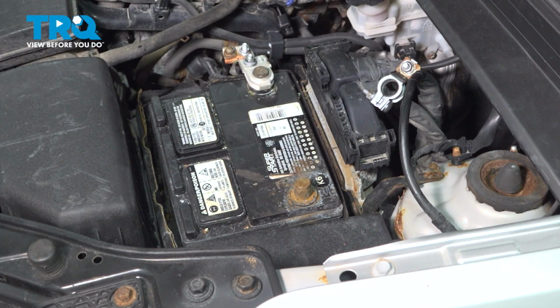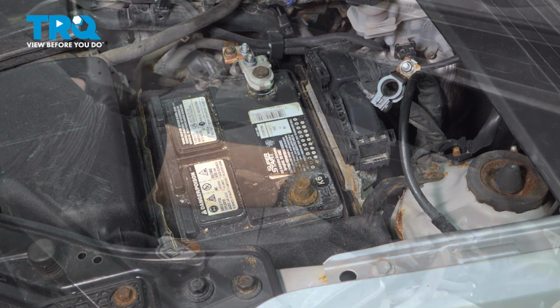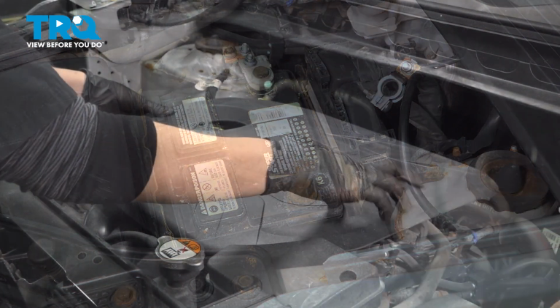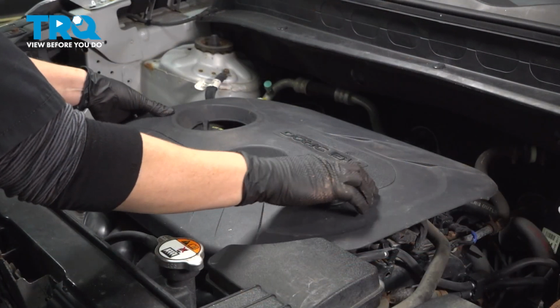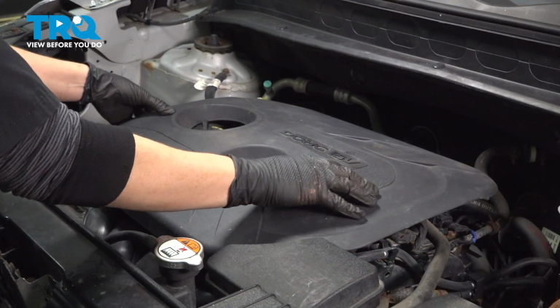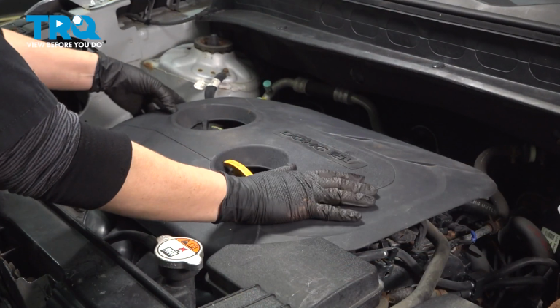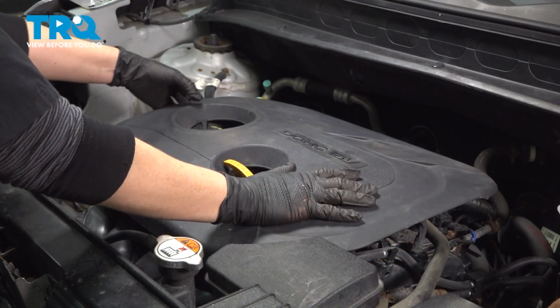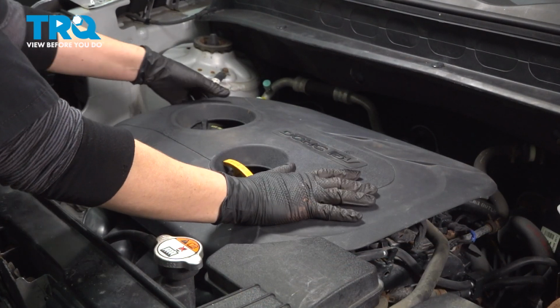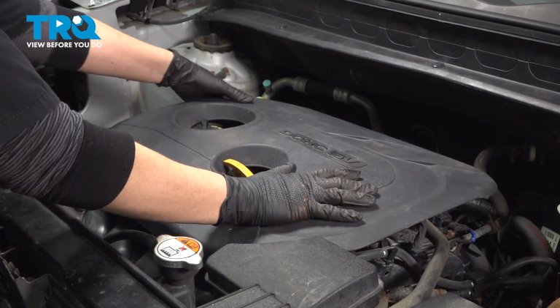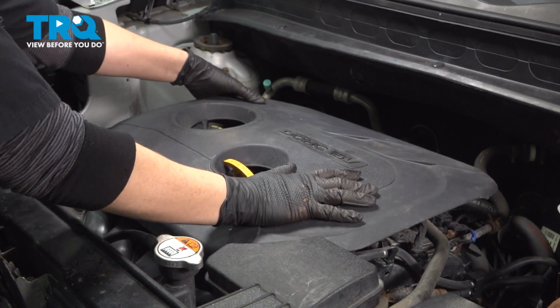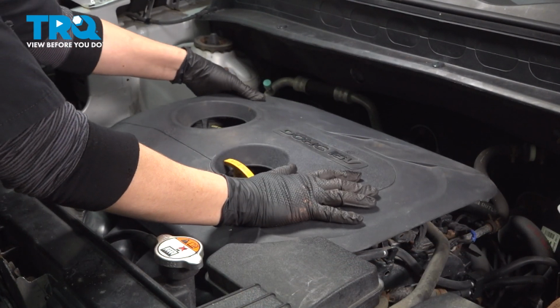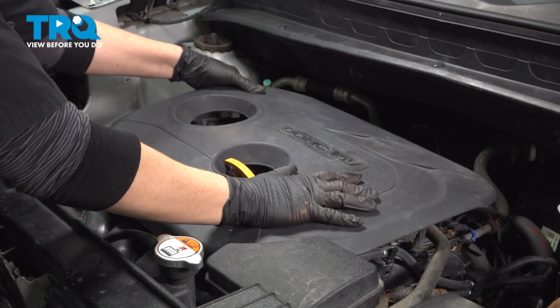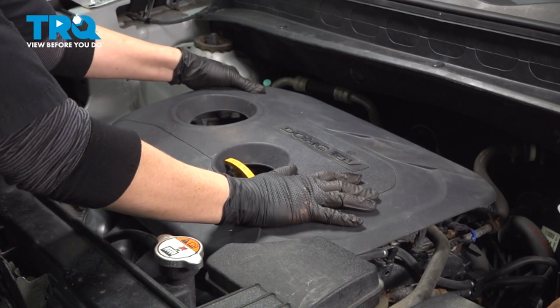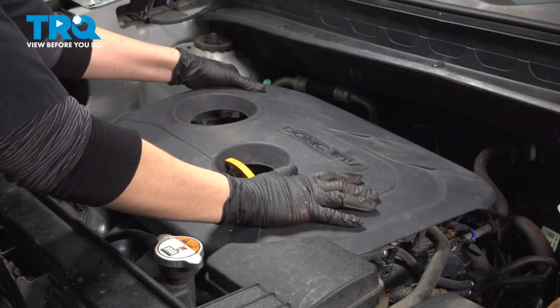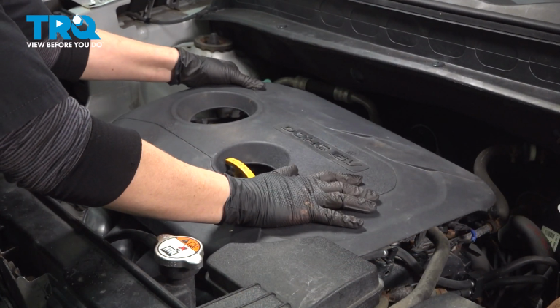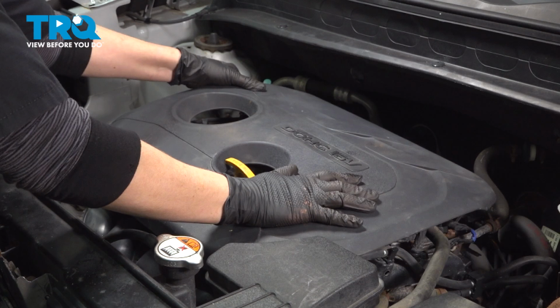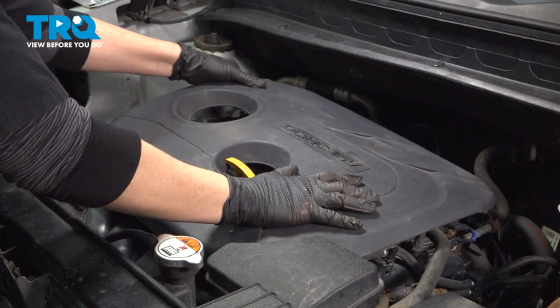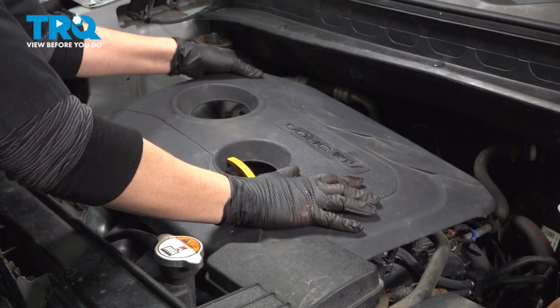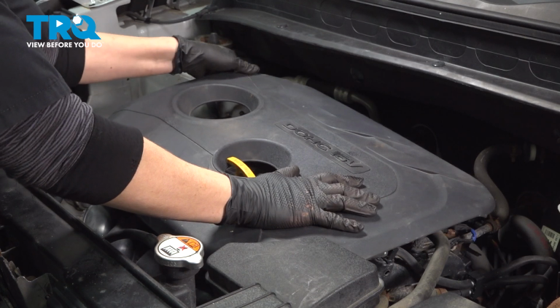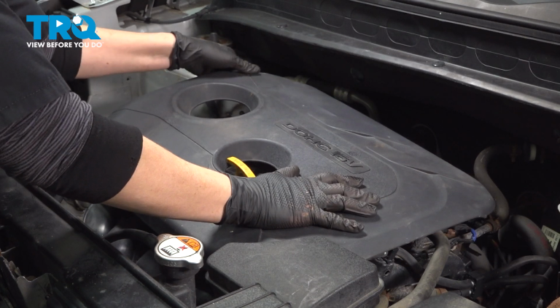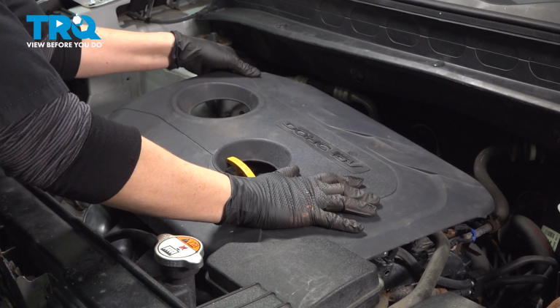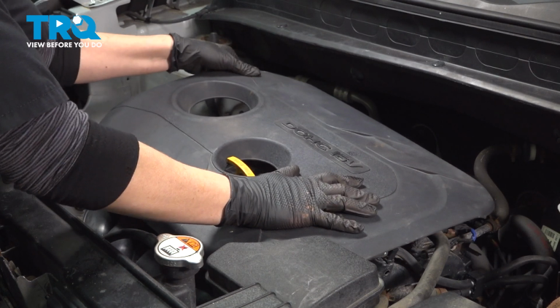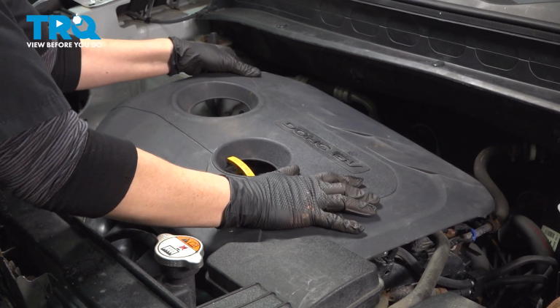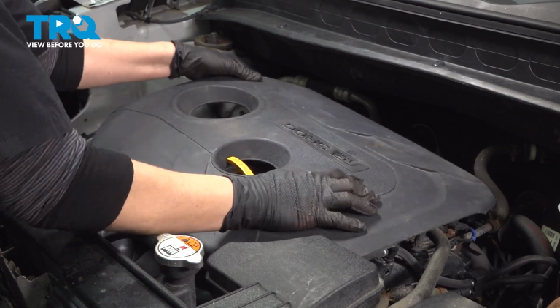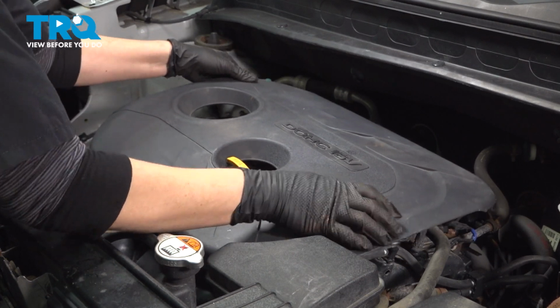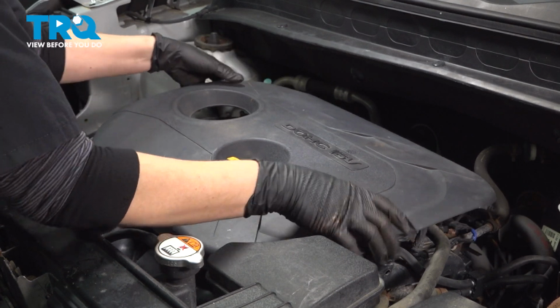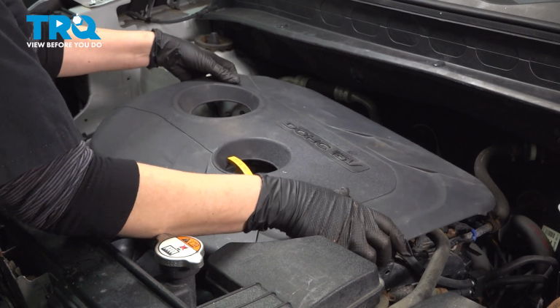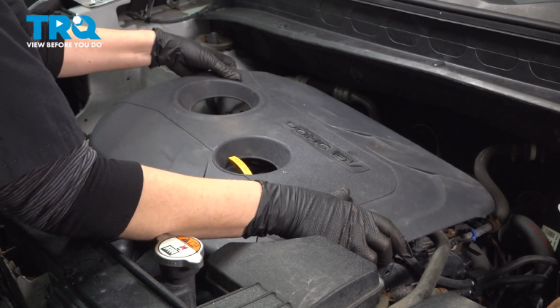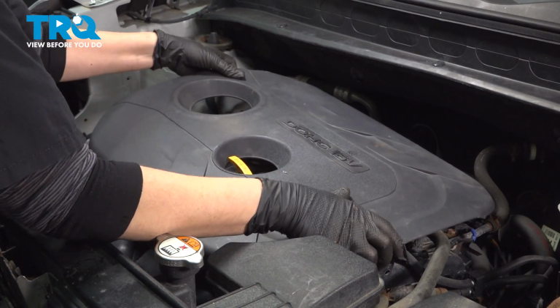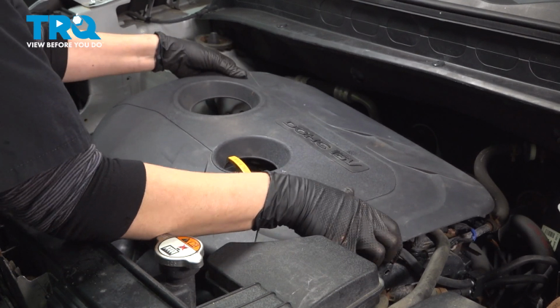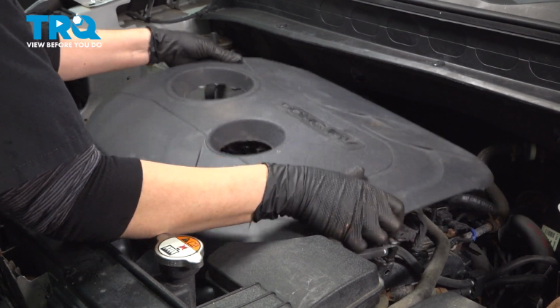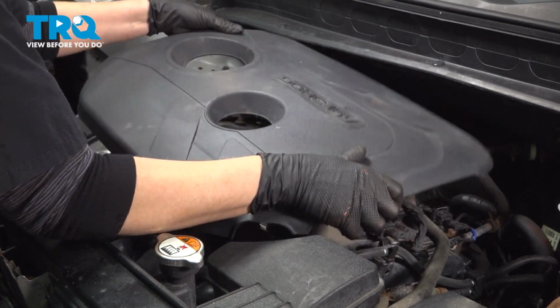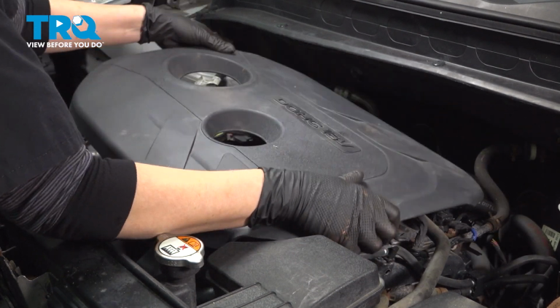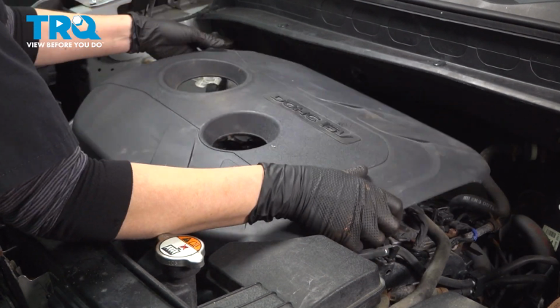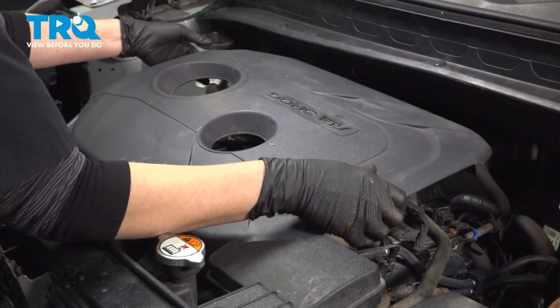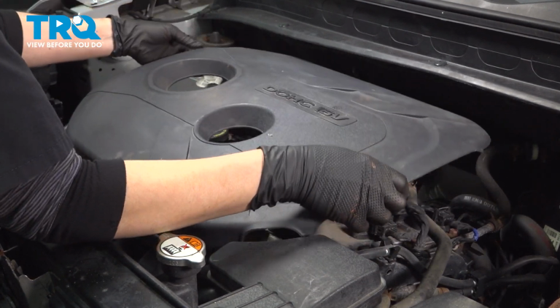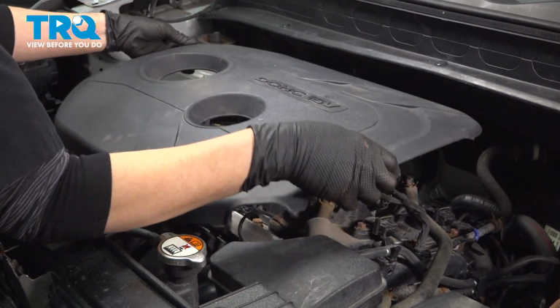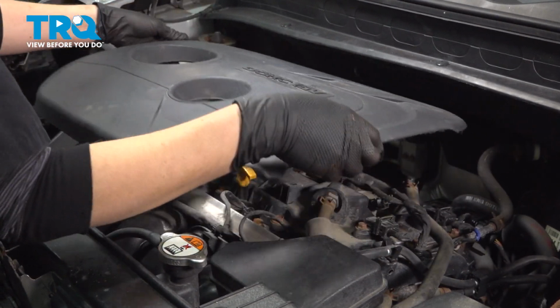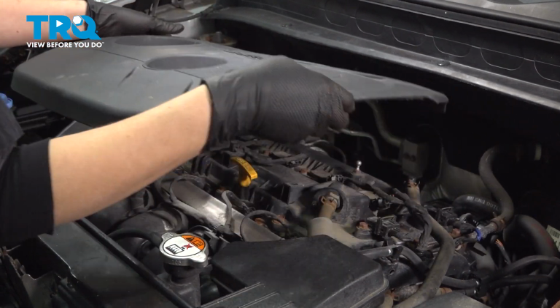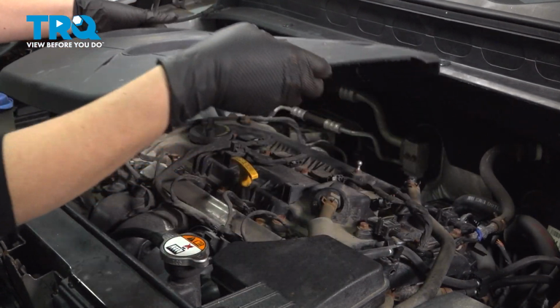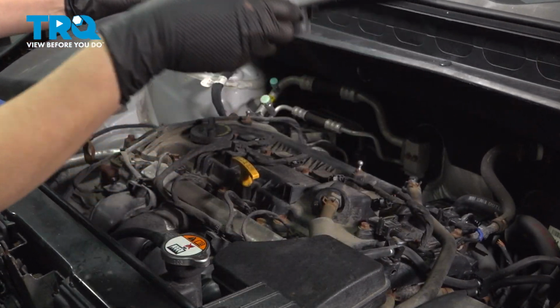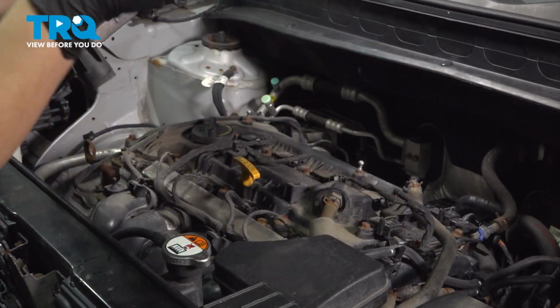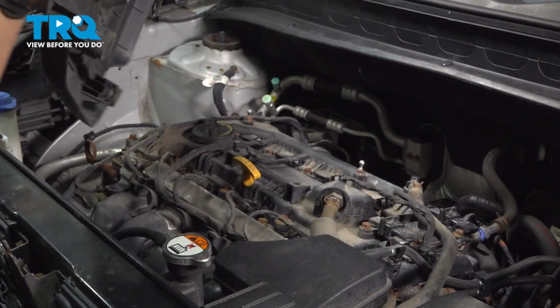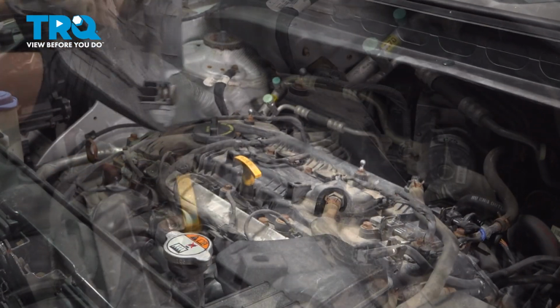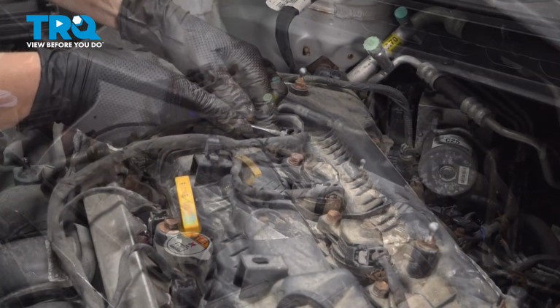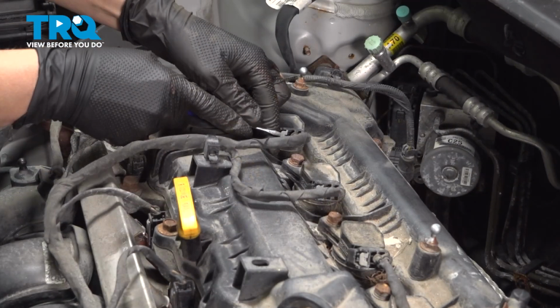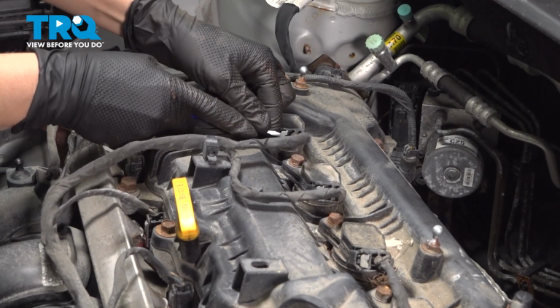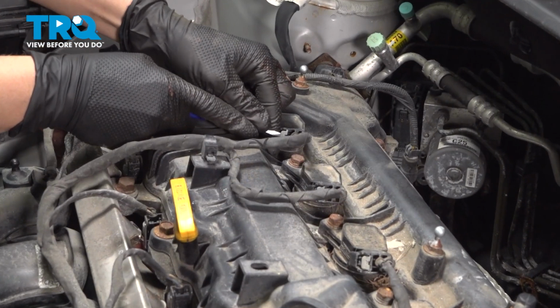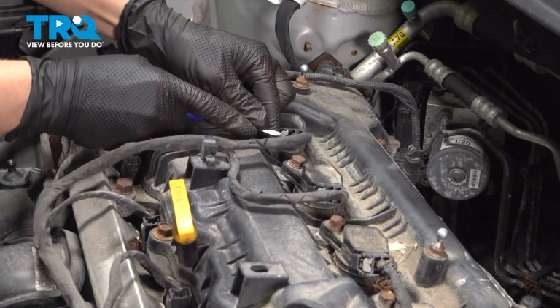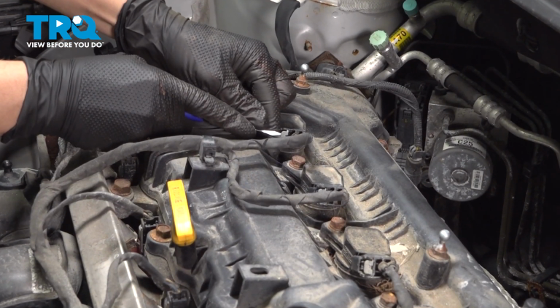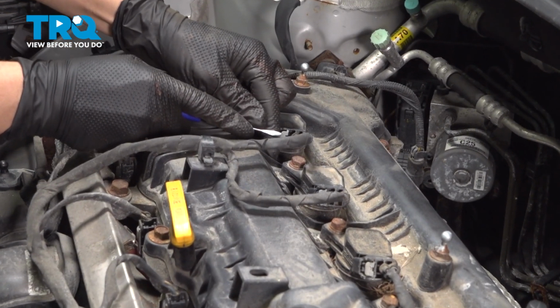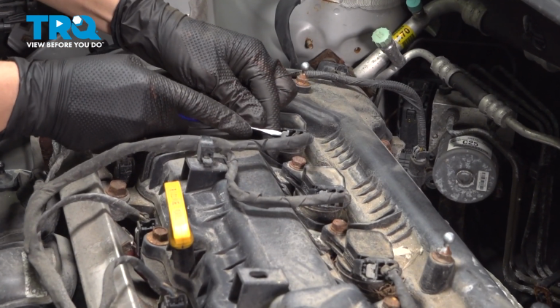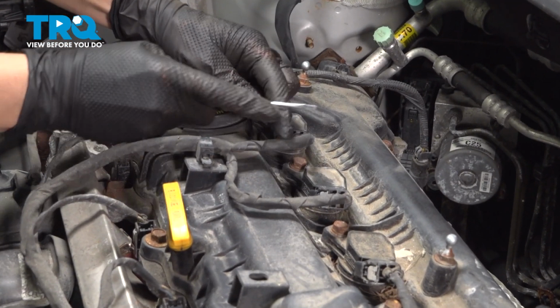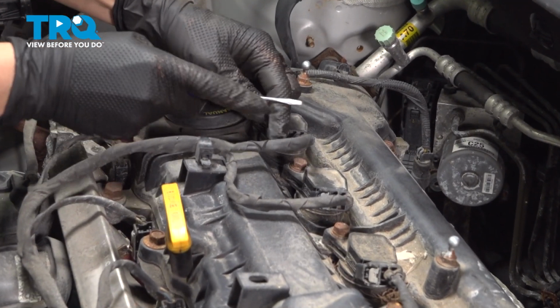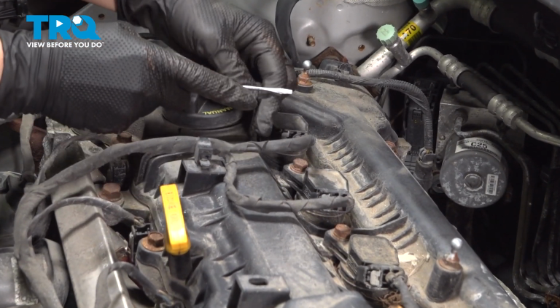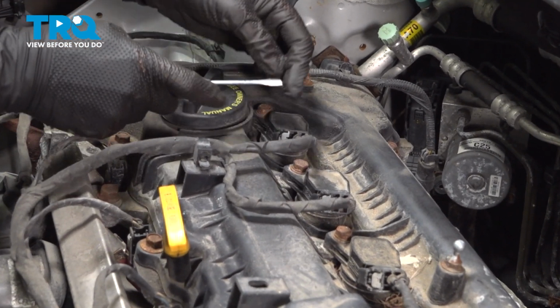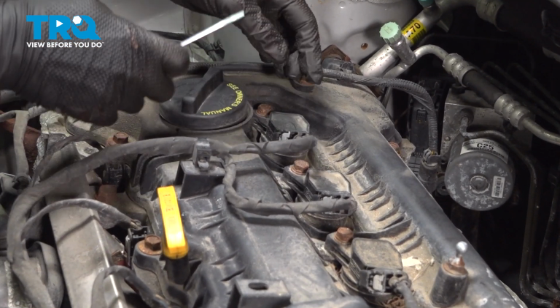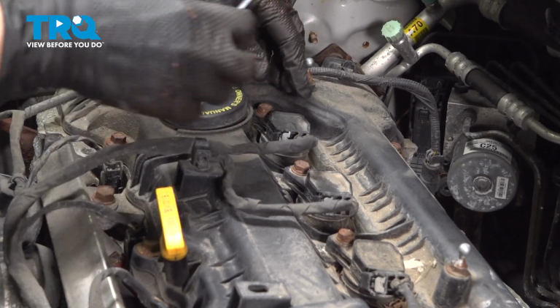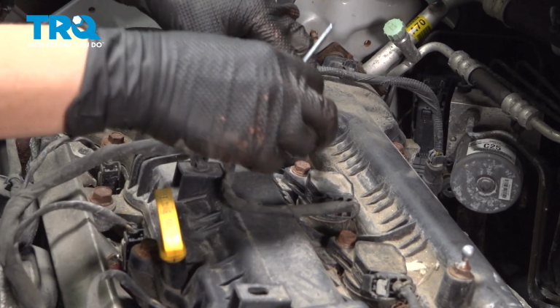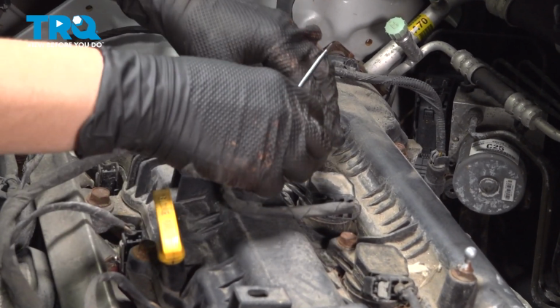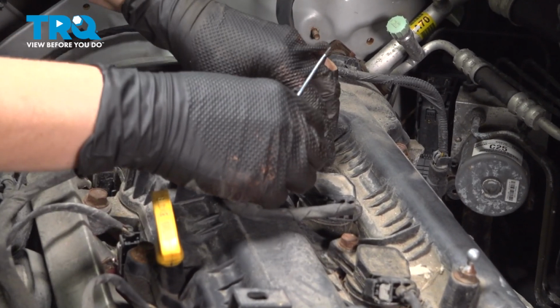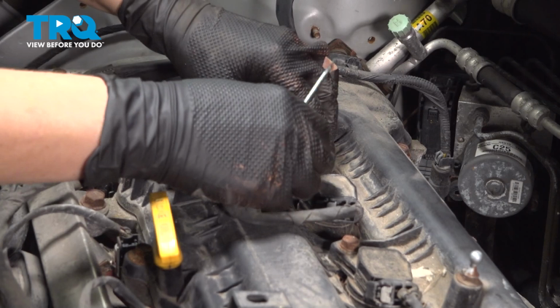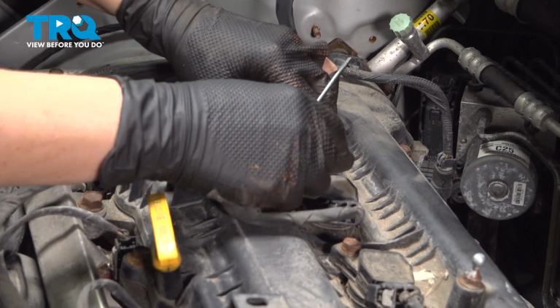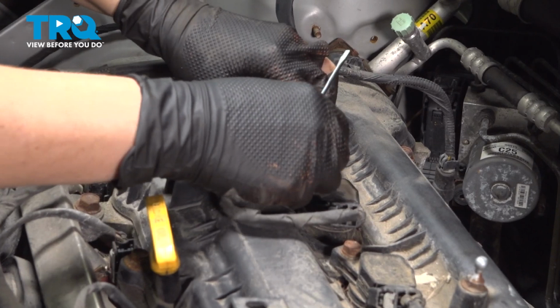Next, you're just going to pull up on your engine cover and pull up that gray tab.